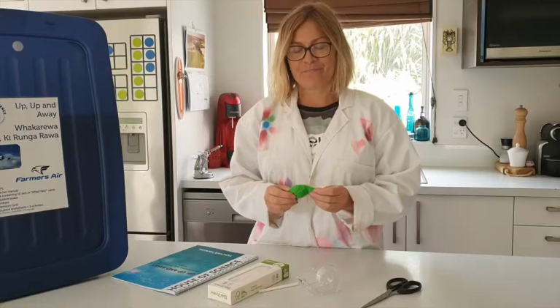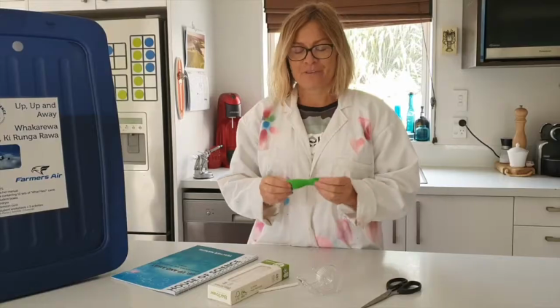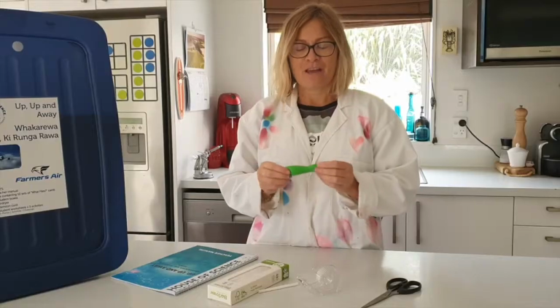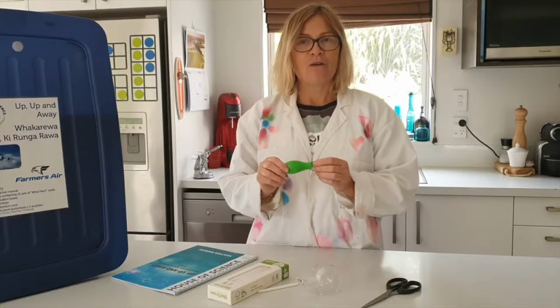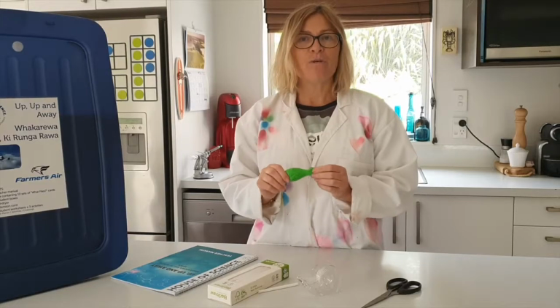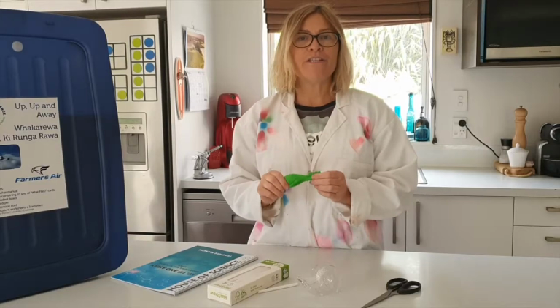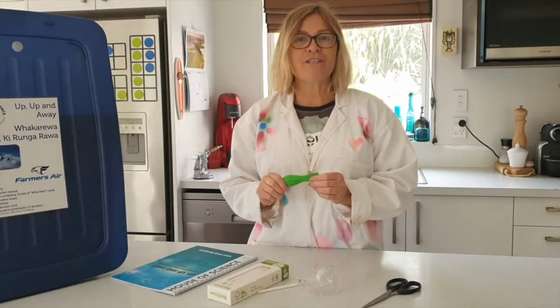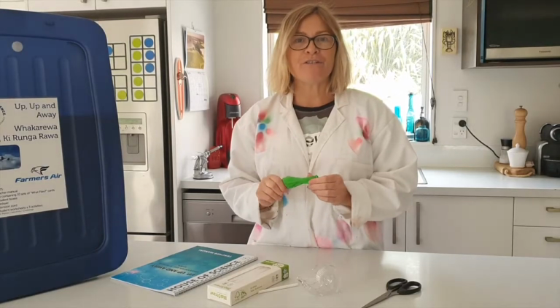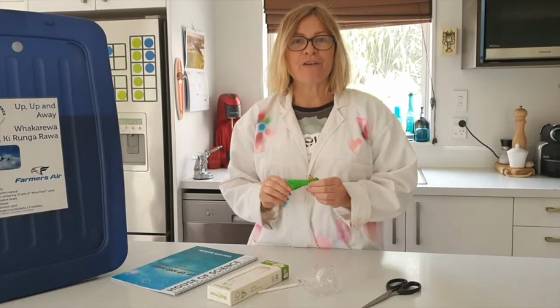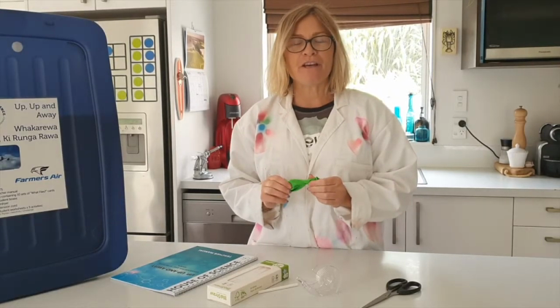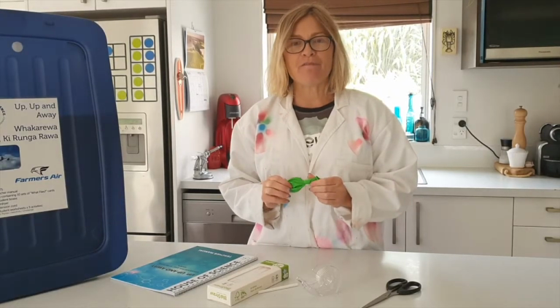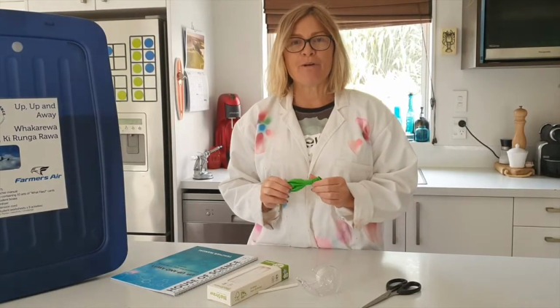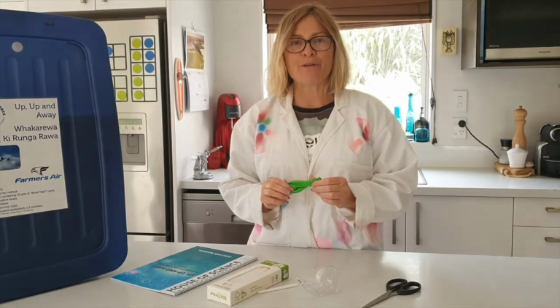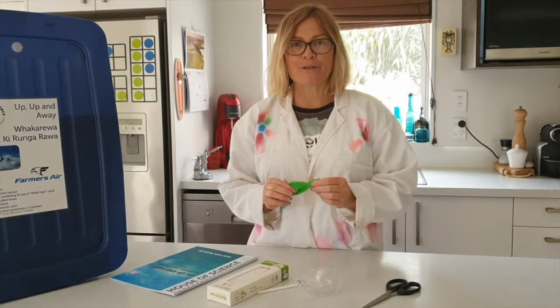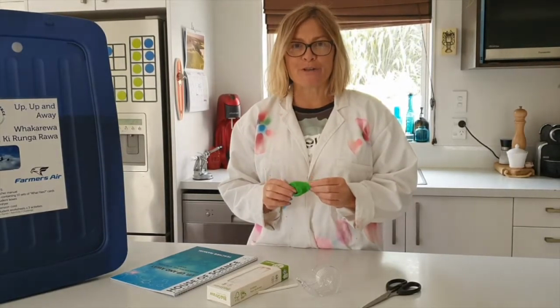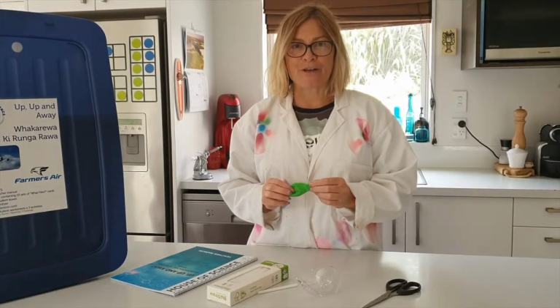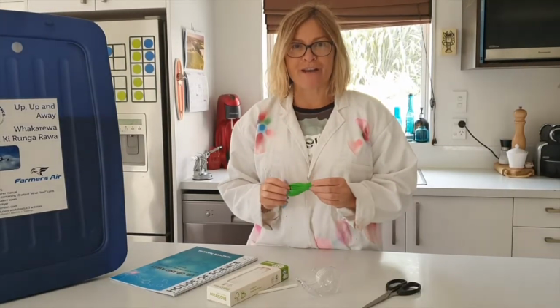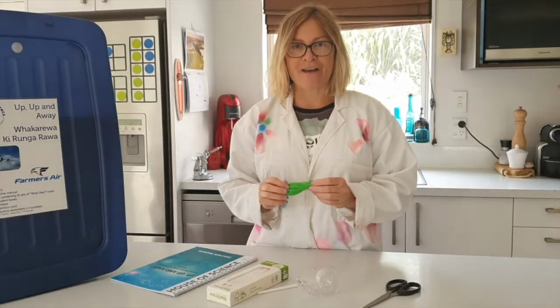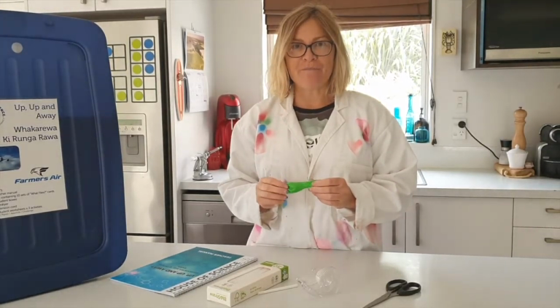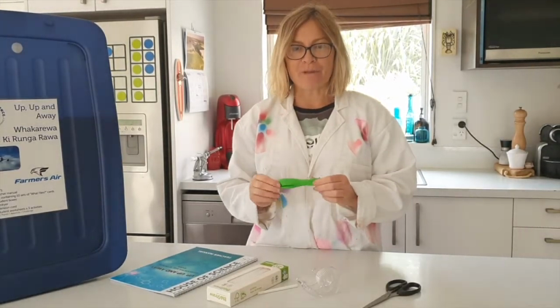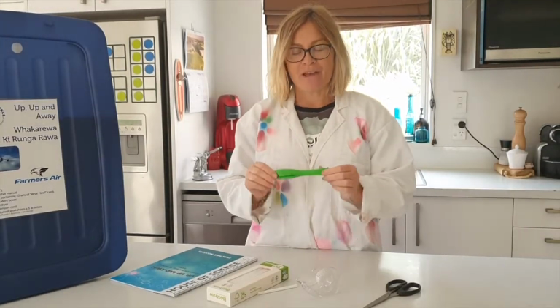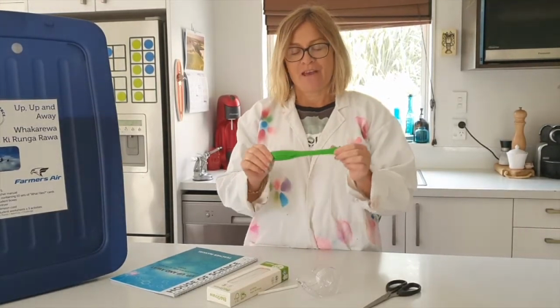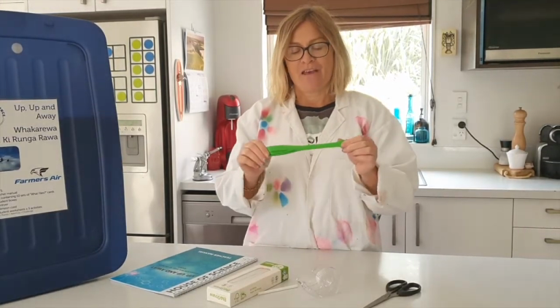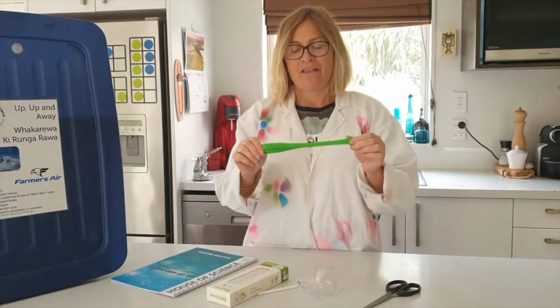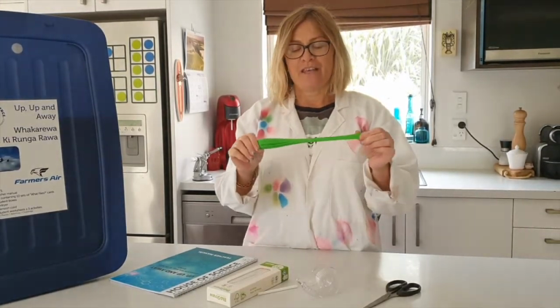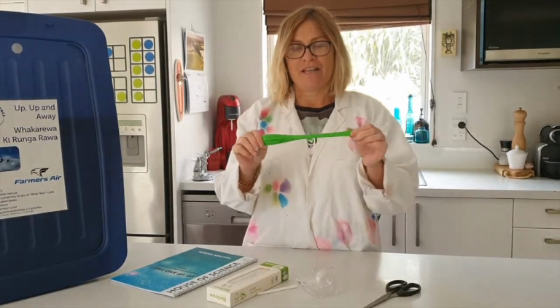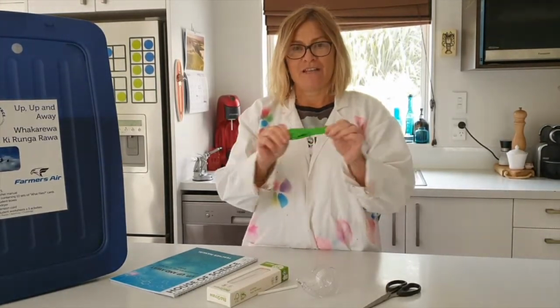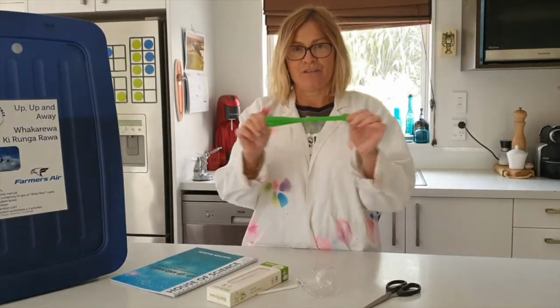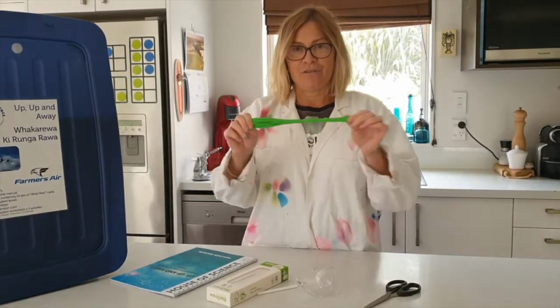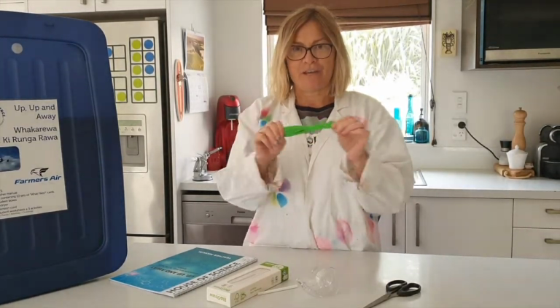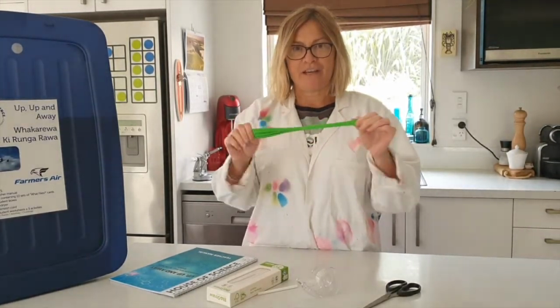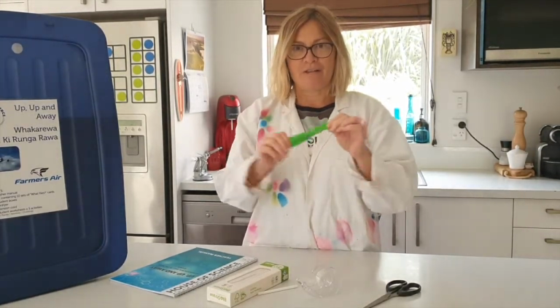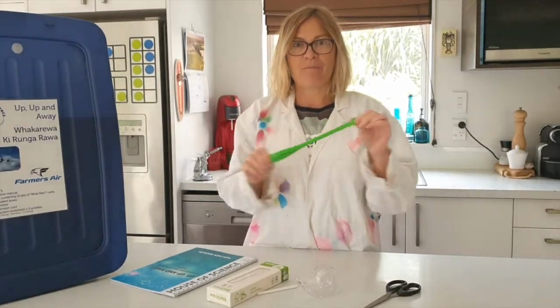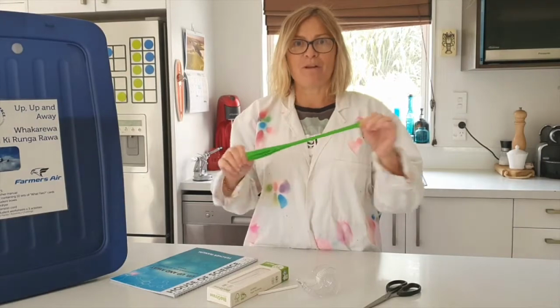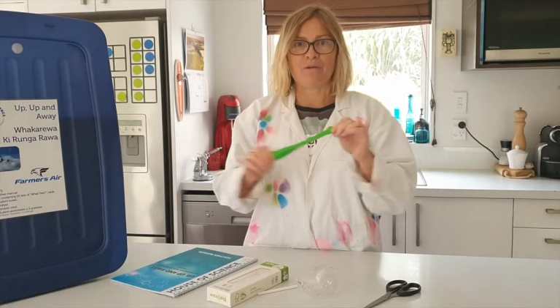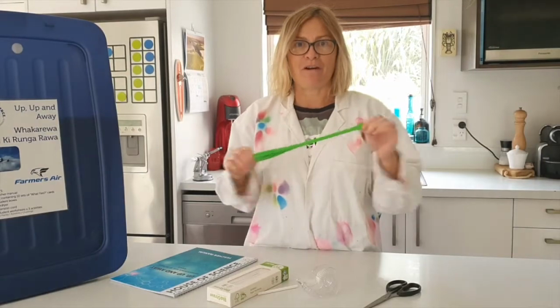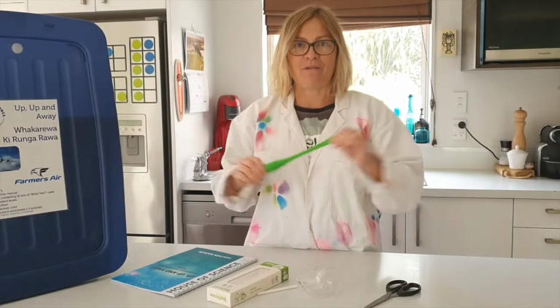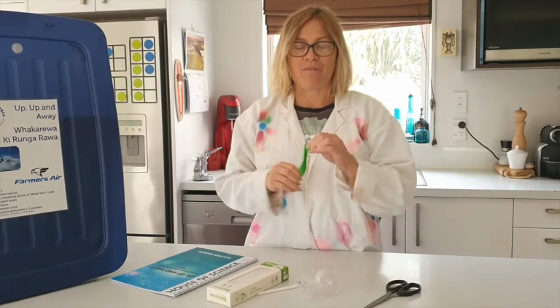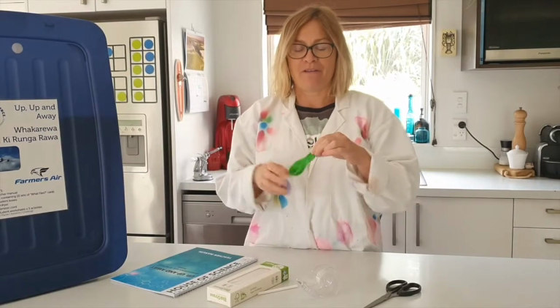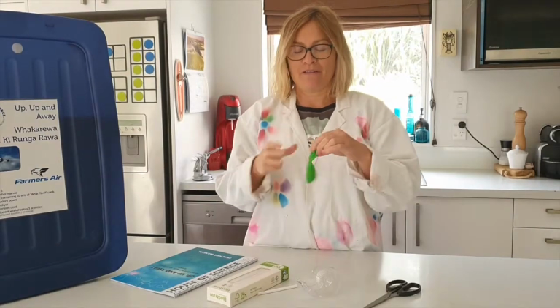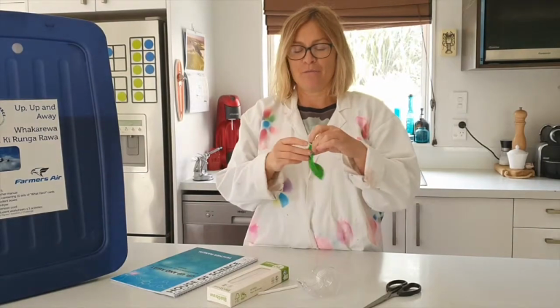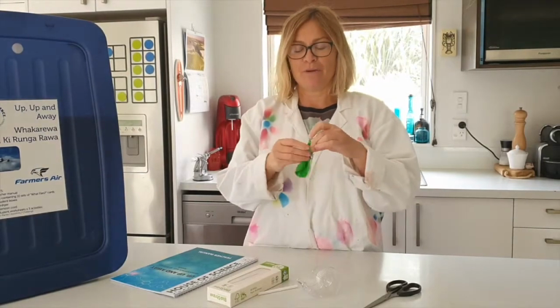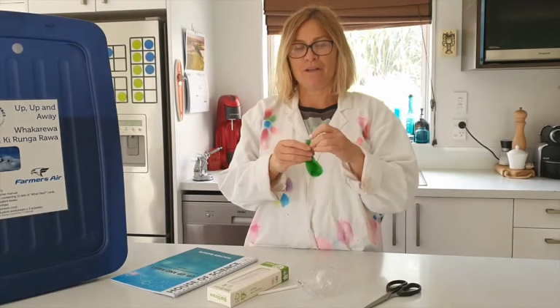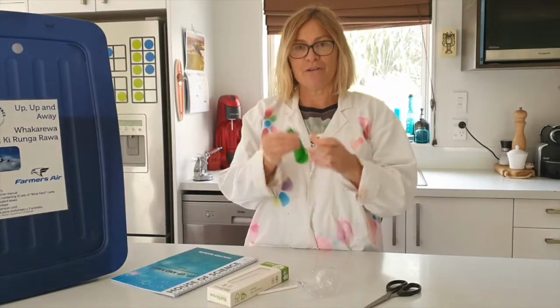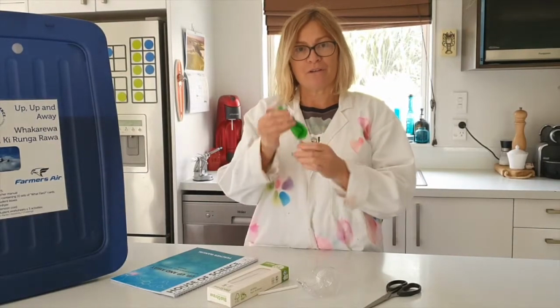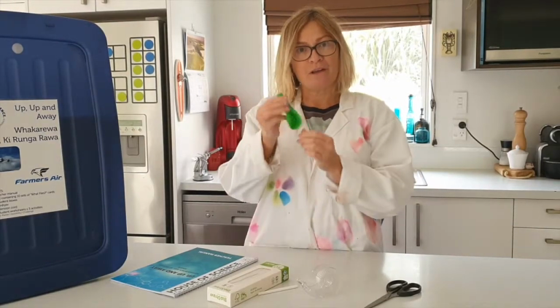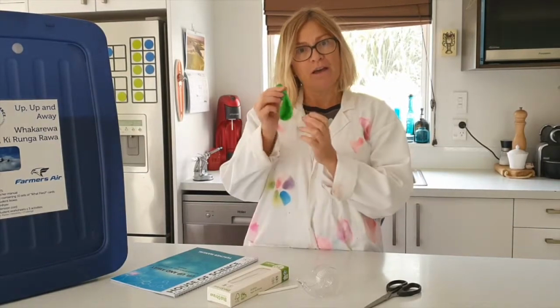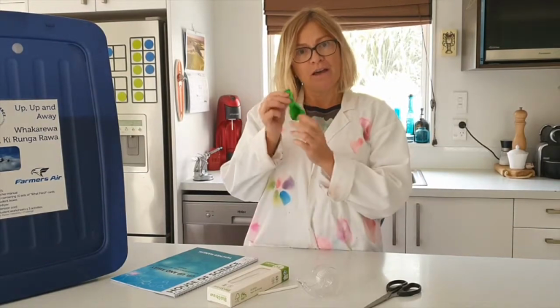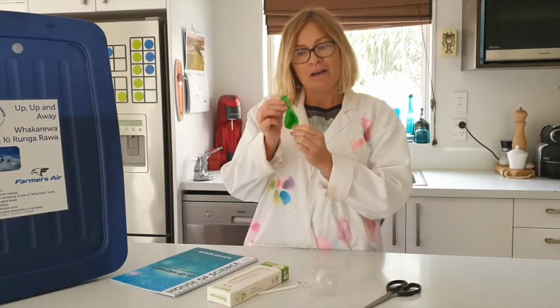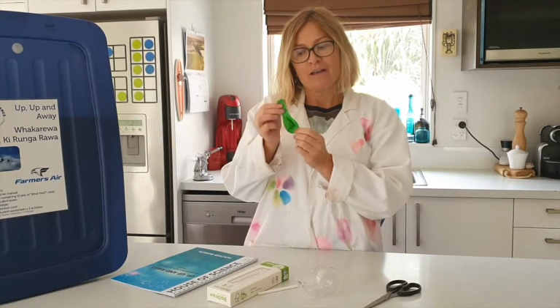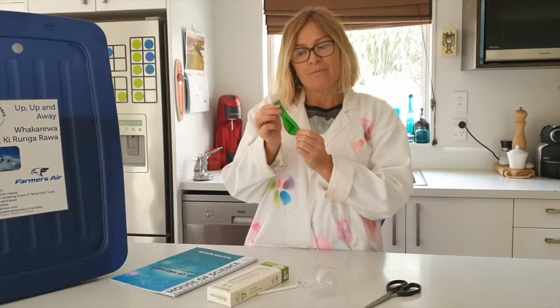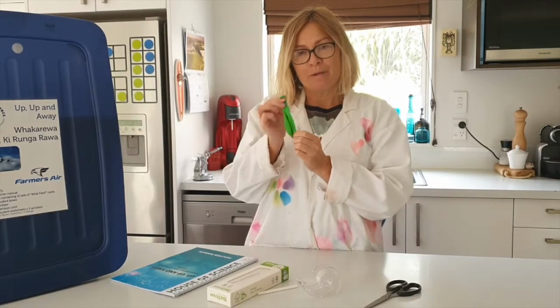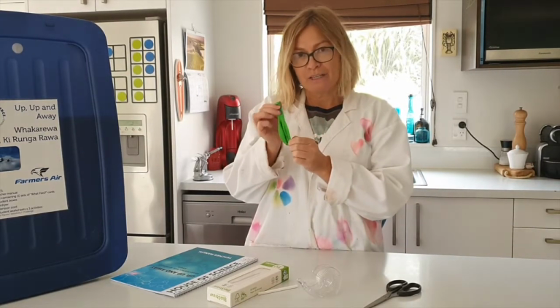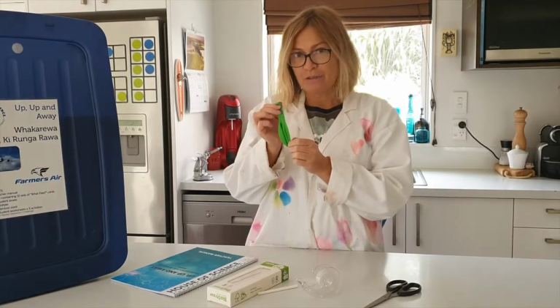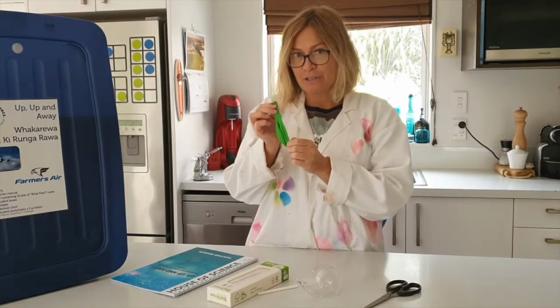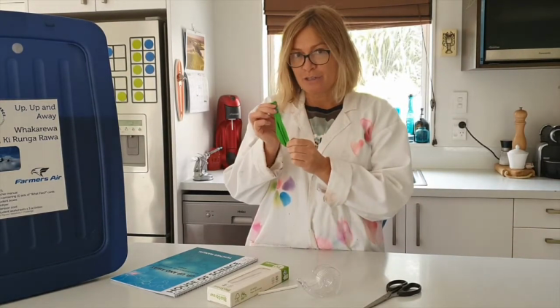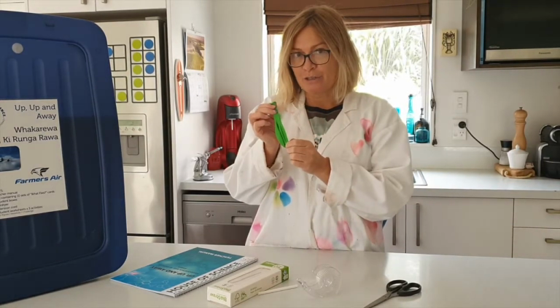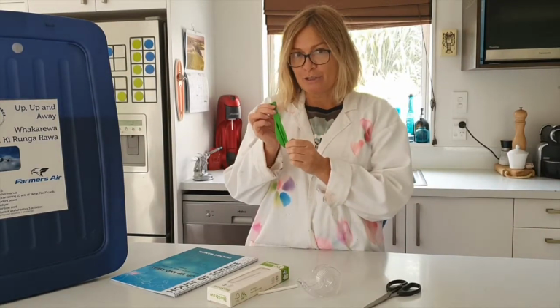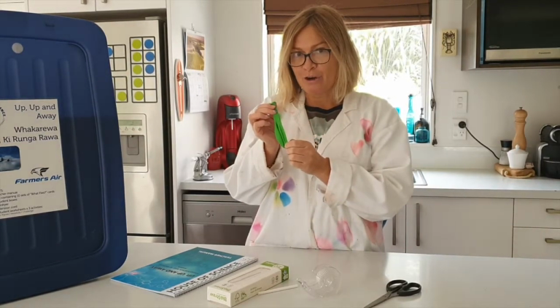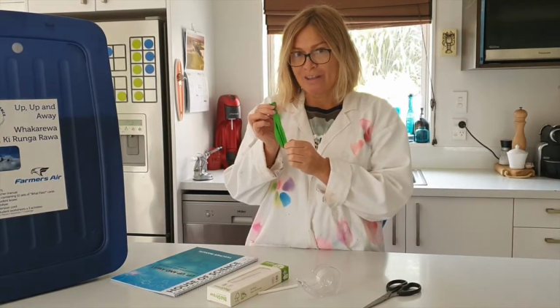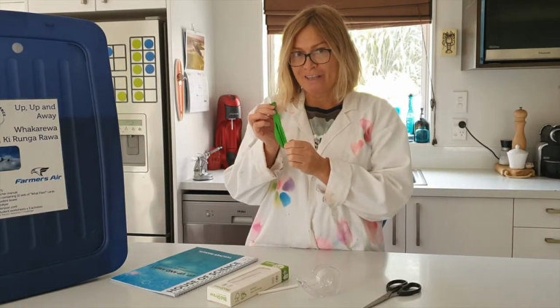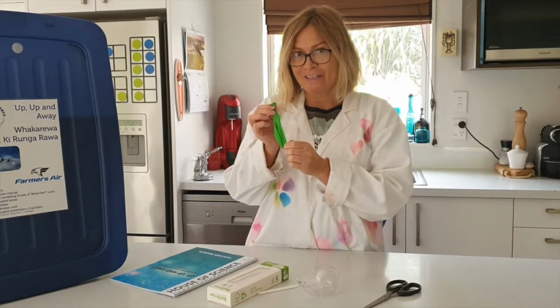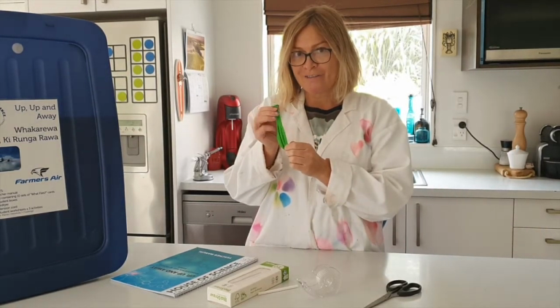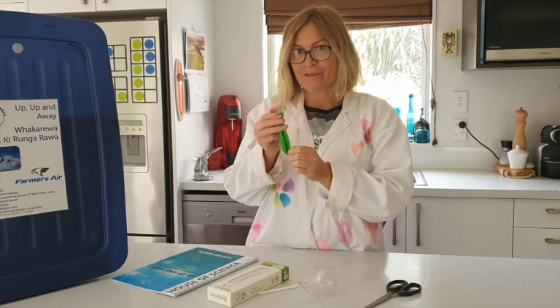Once you have put your string up, you can blow up your balloon. Make sure you don't tie the end off.